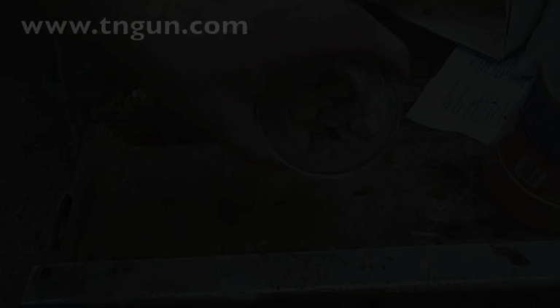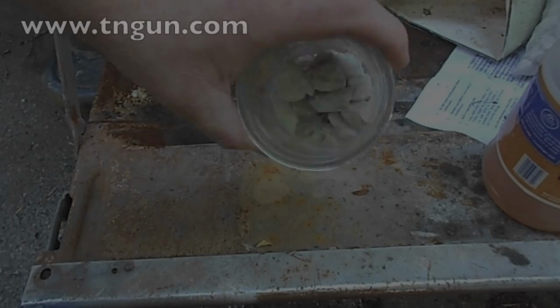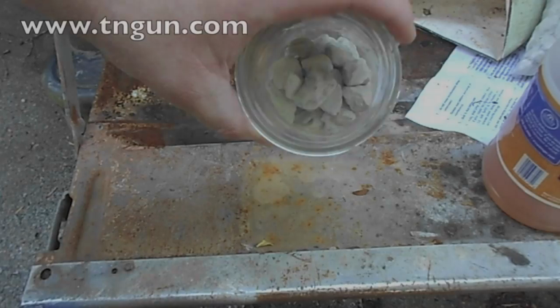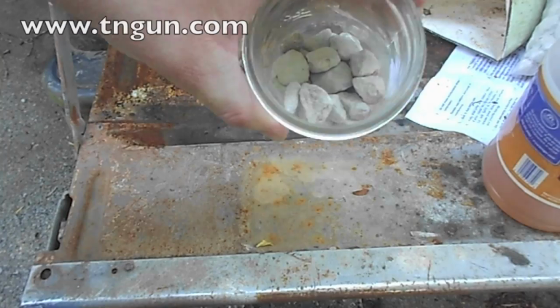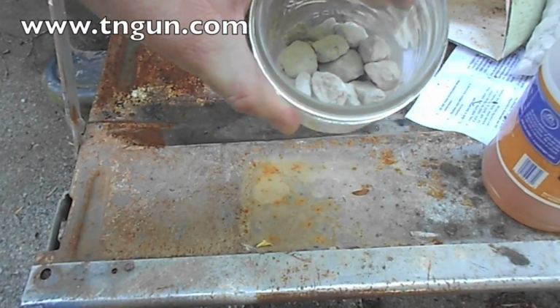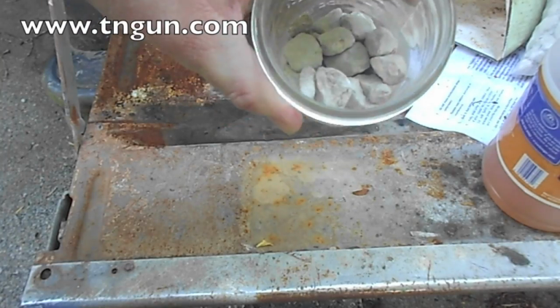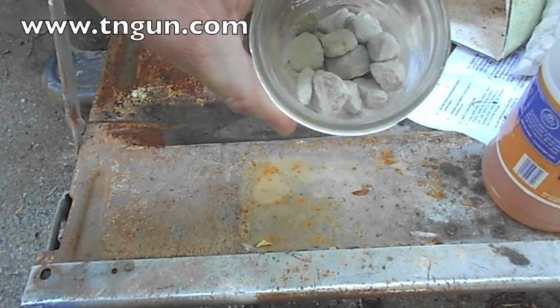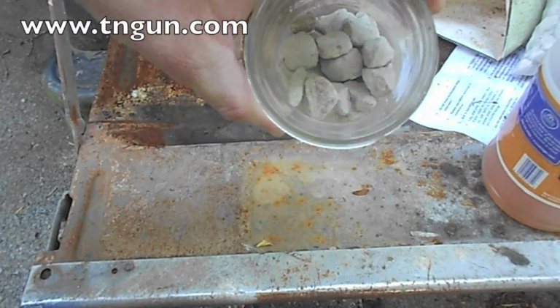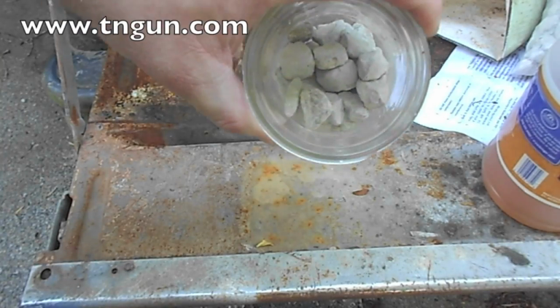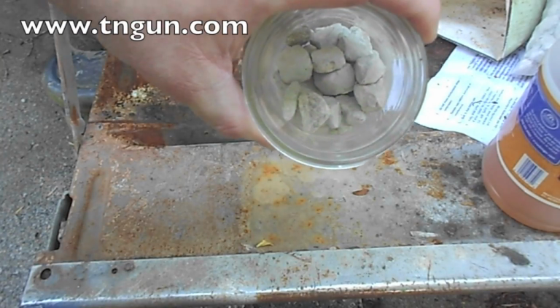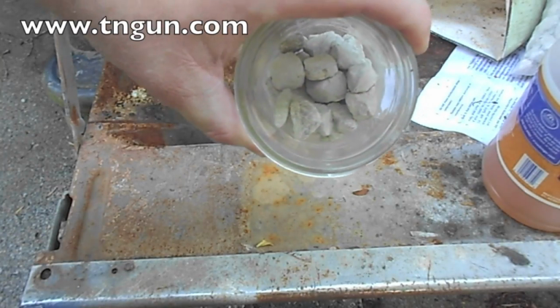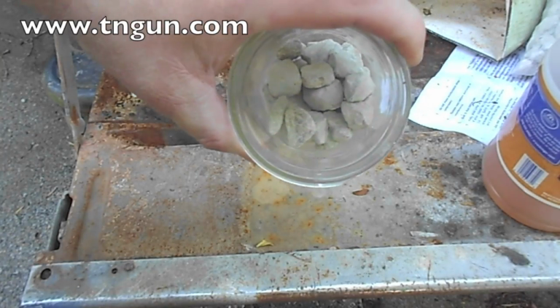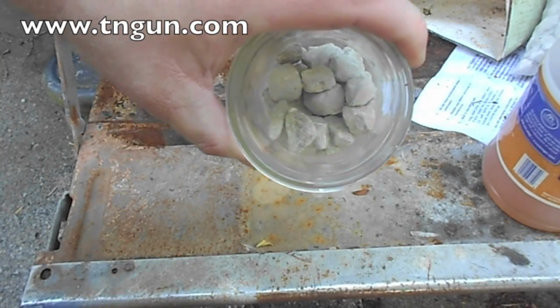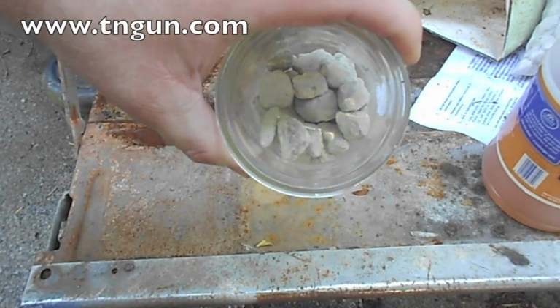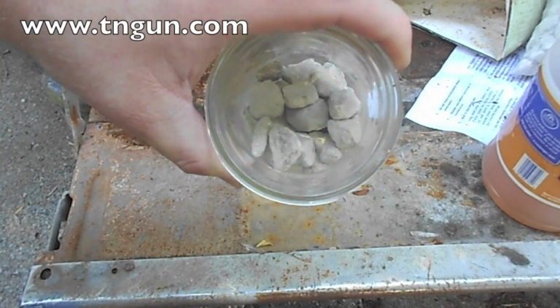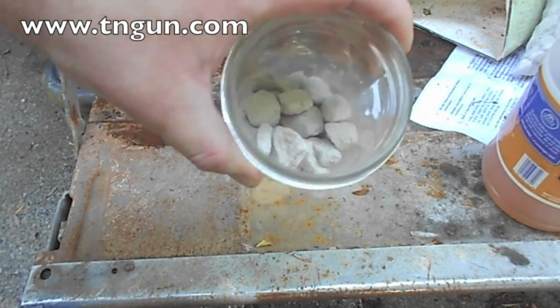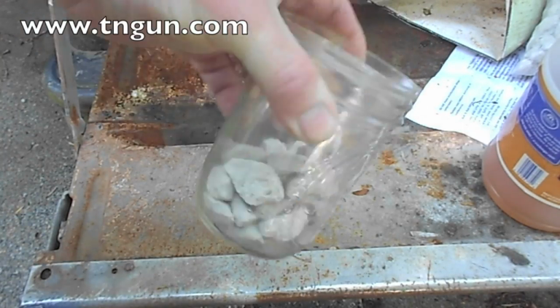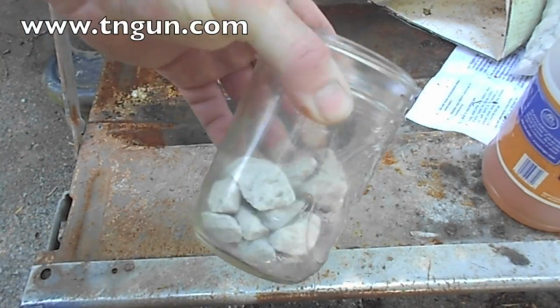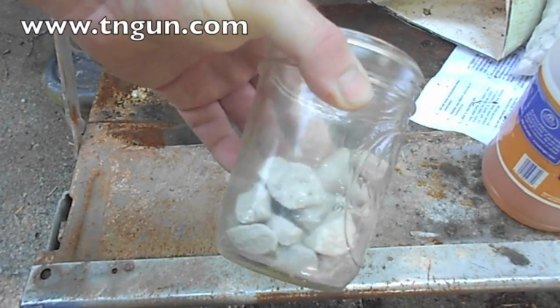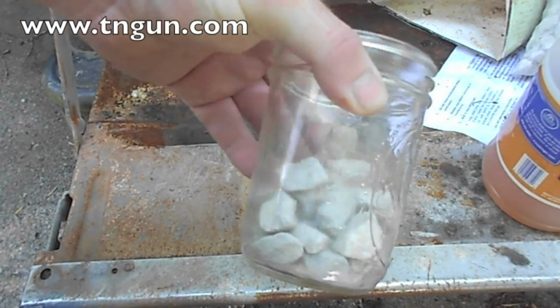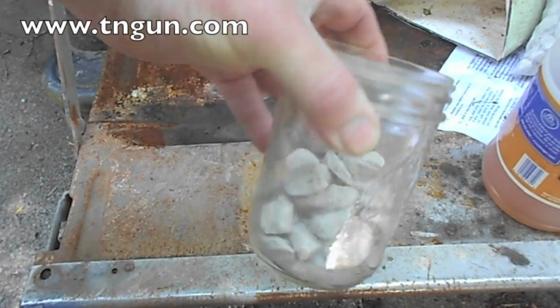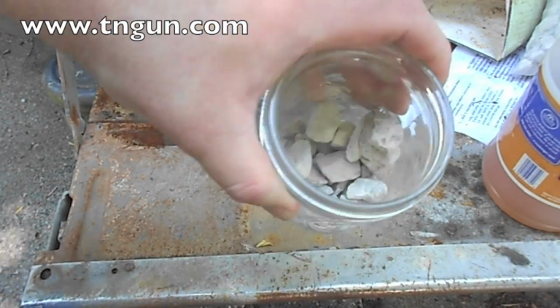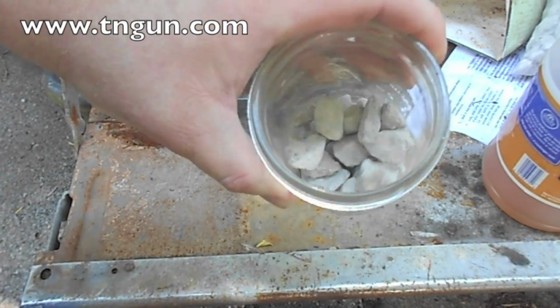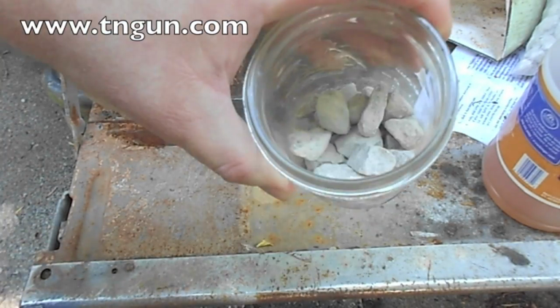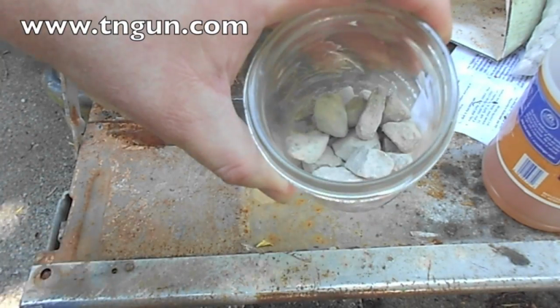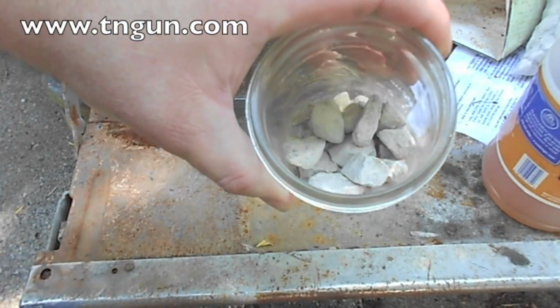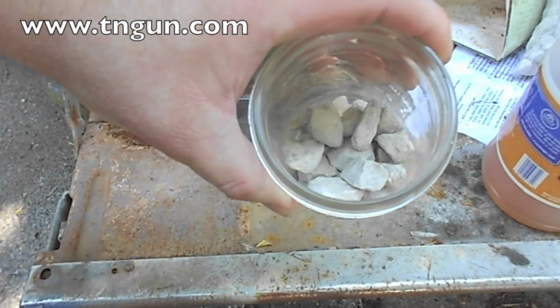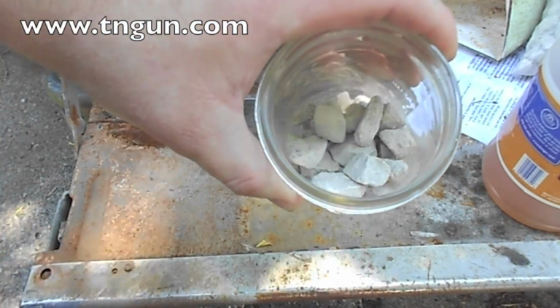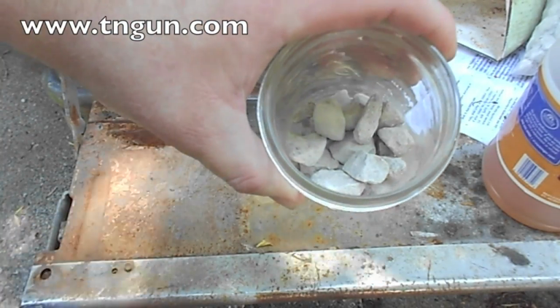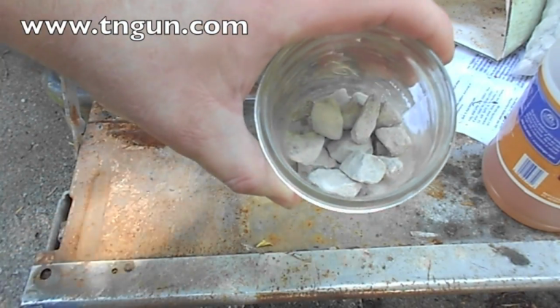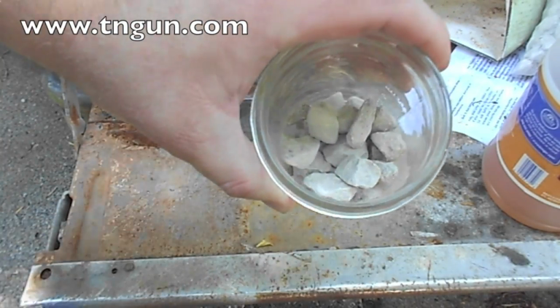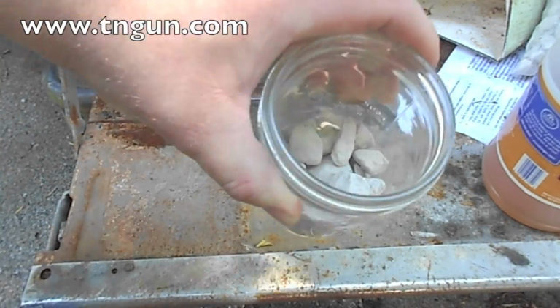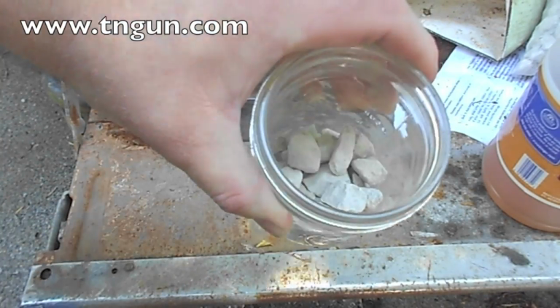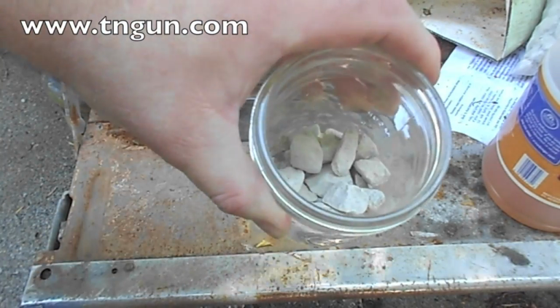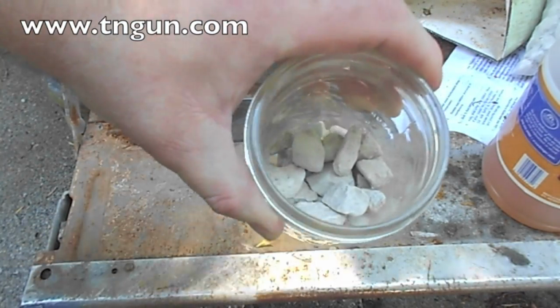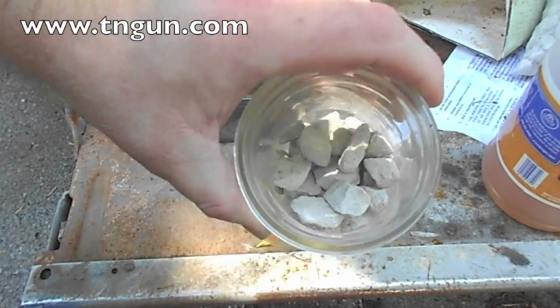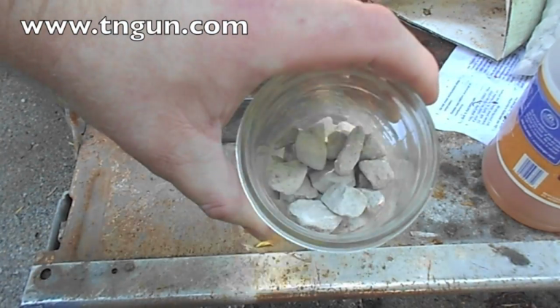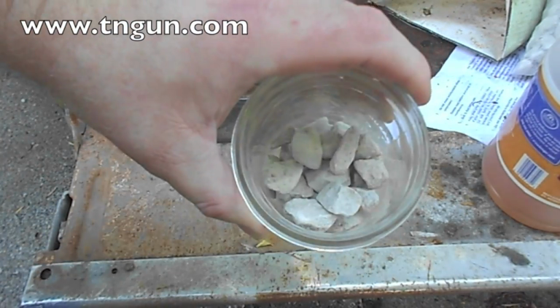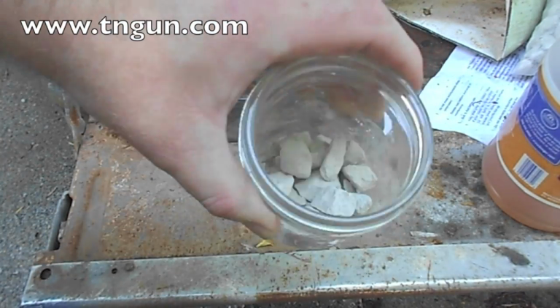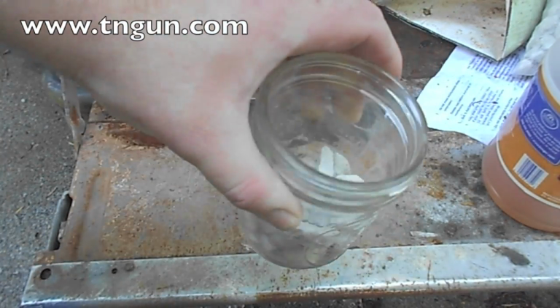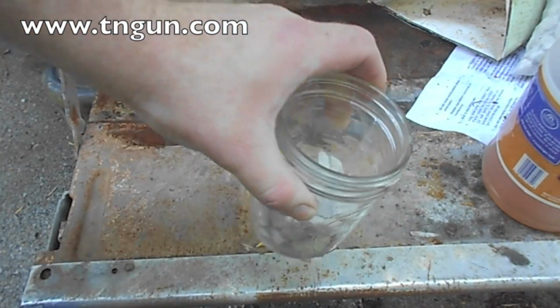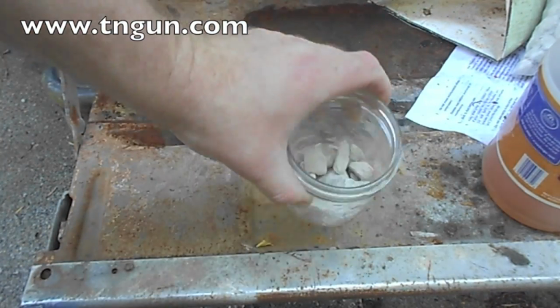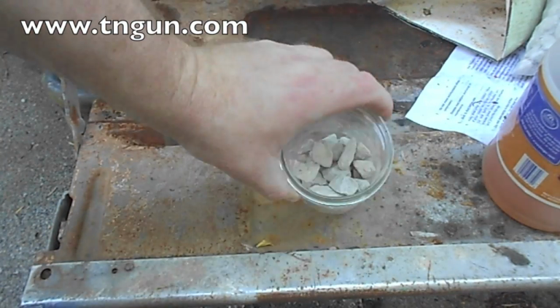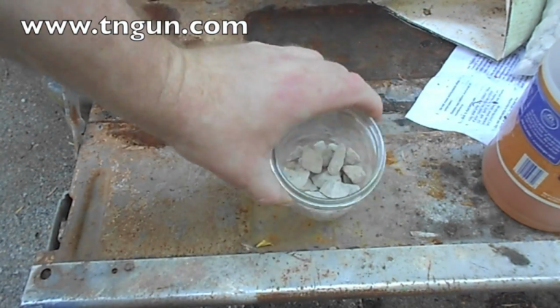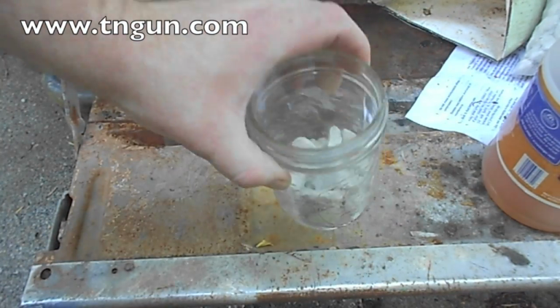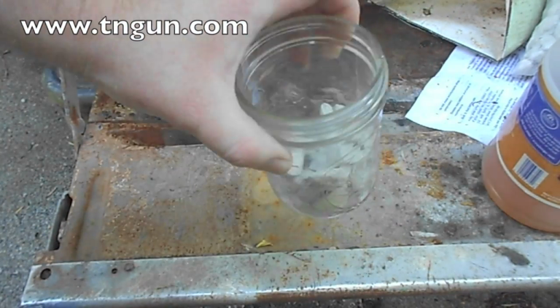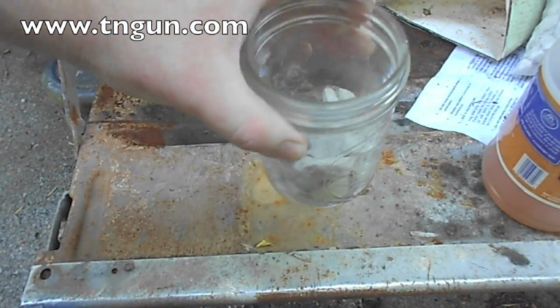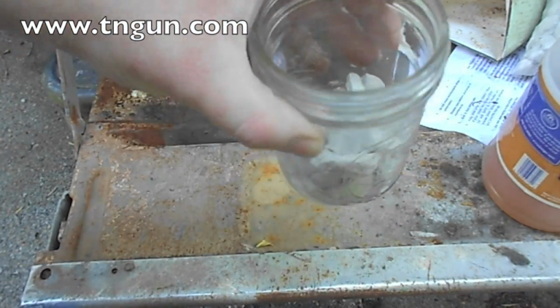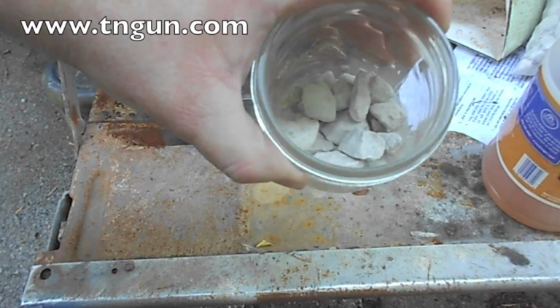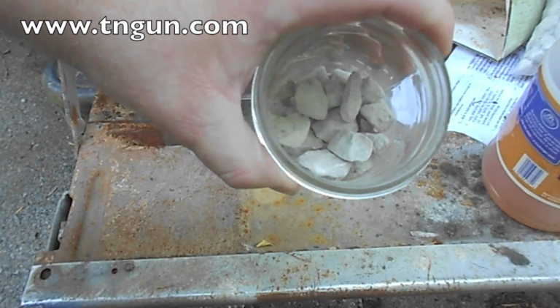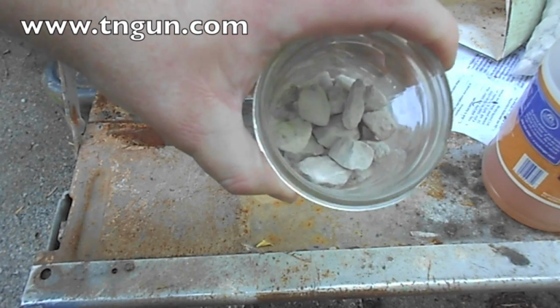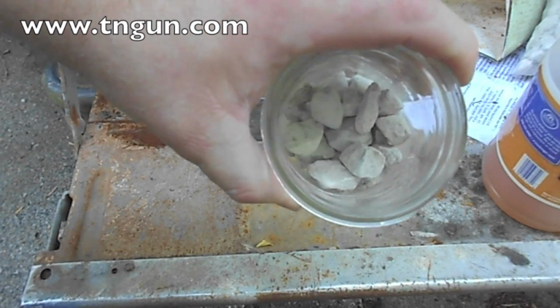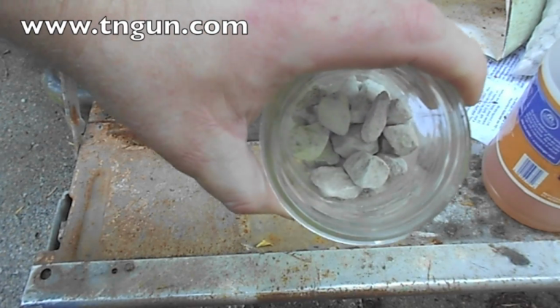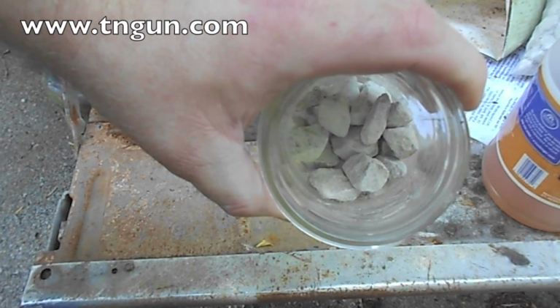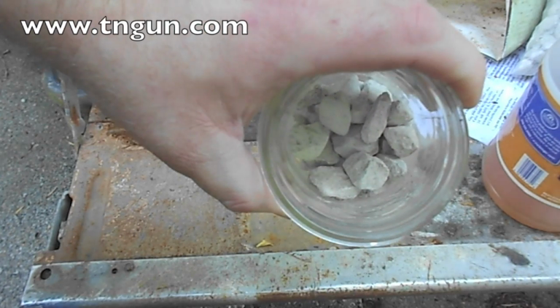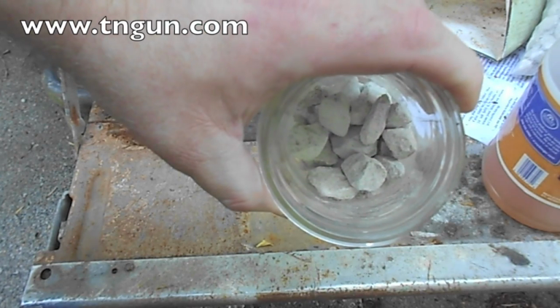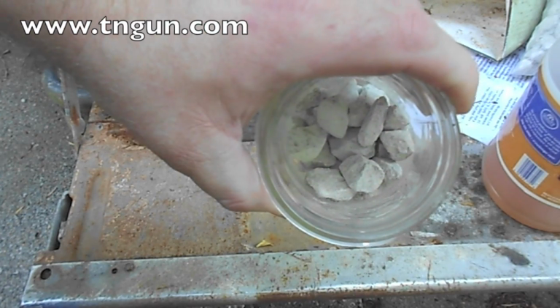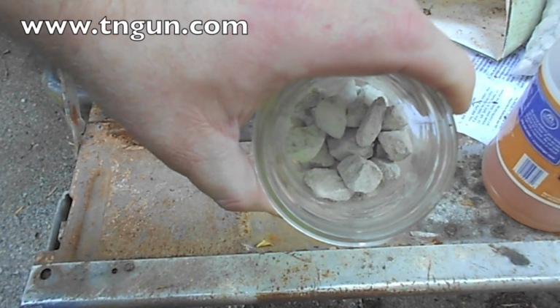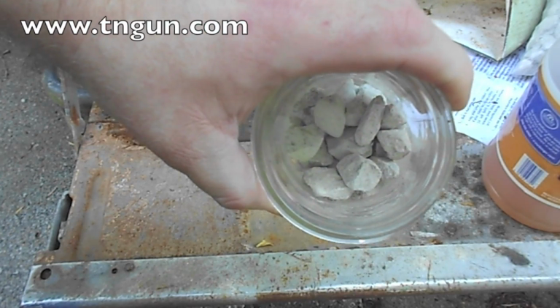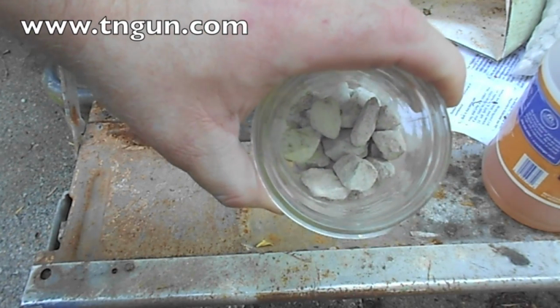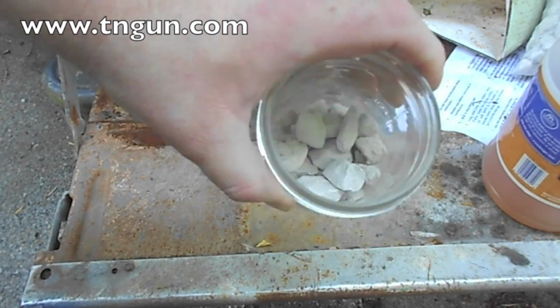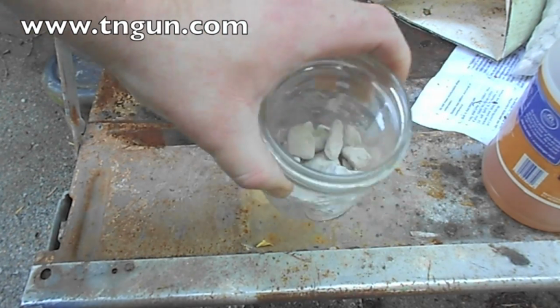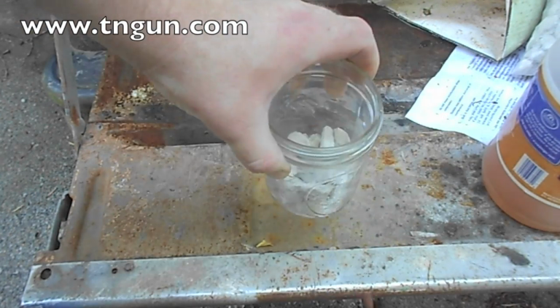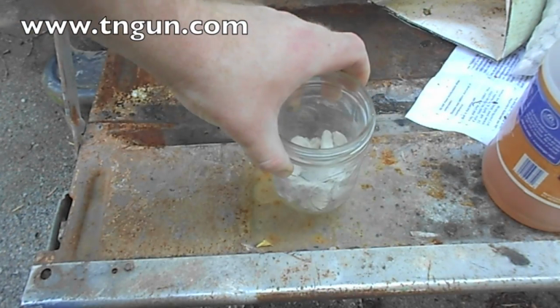We've got here a jar of rock. Busted it up into a little bit of gravel, and we want to see what kind of rock it is.